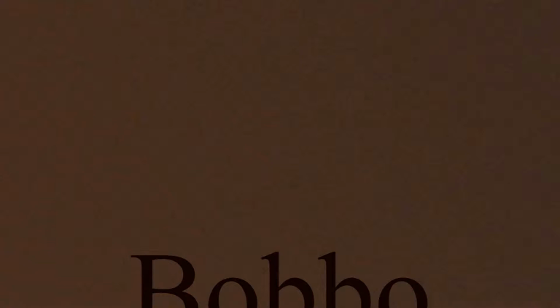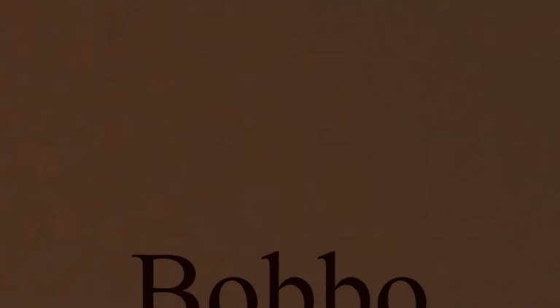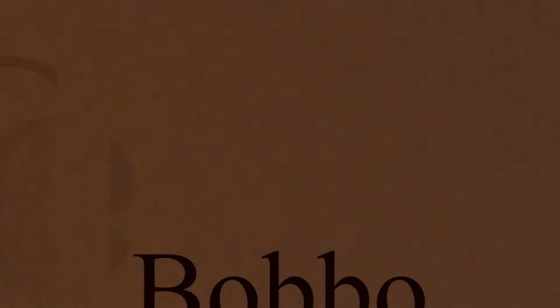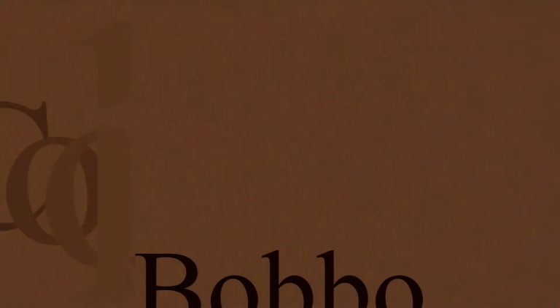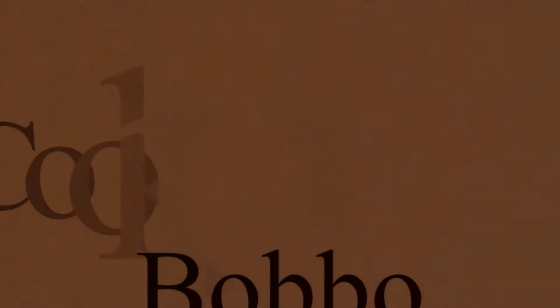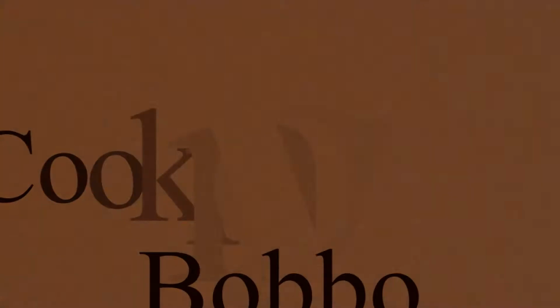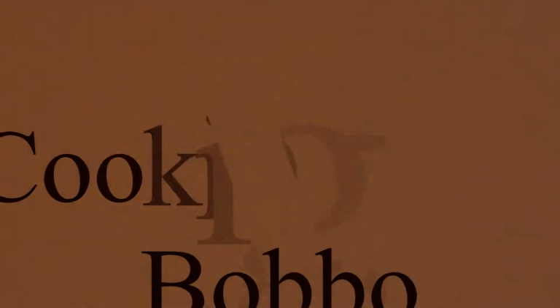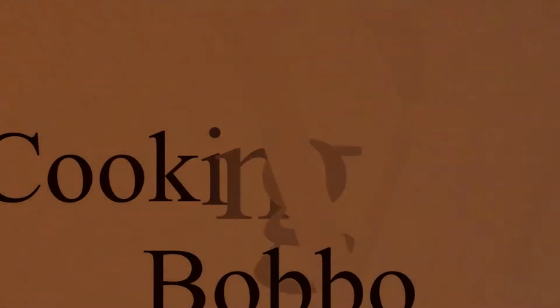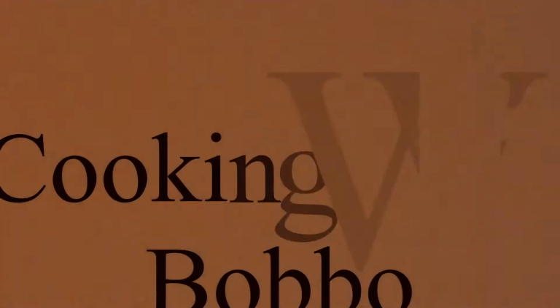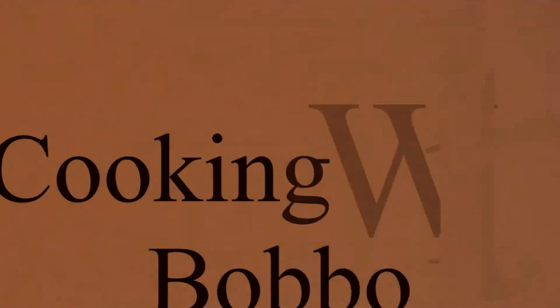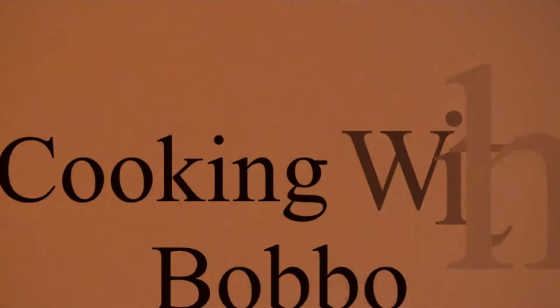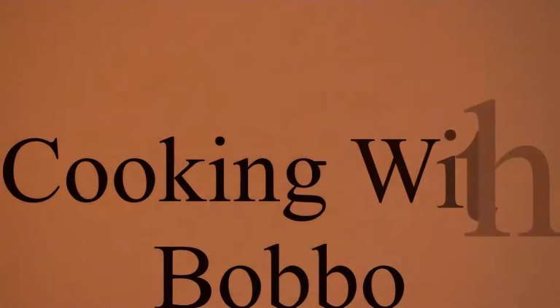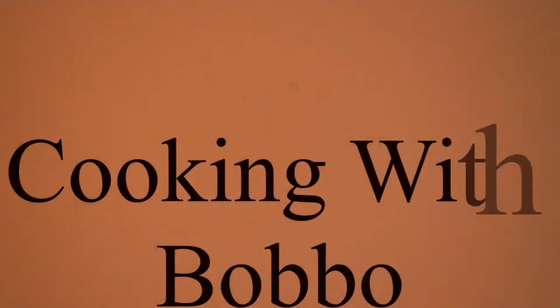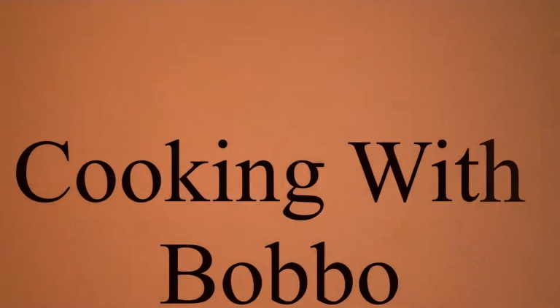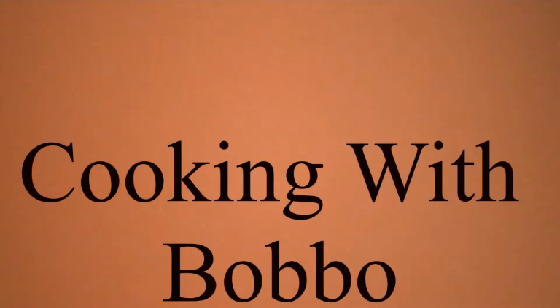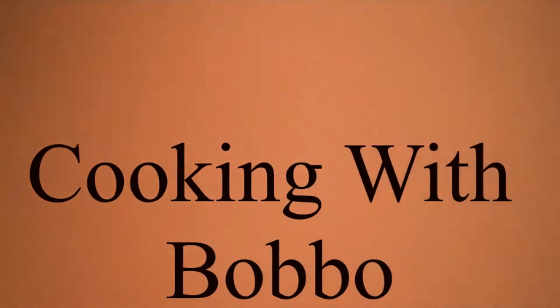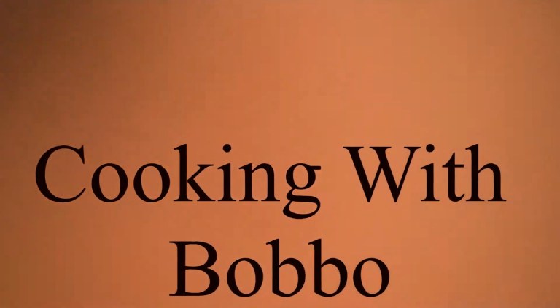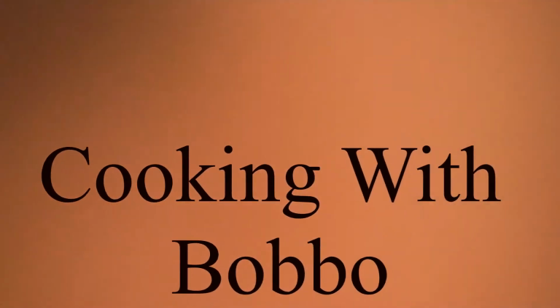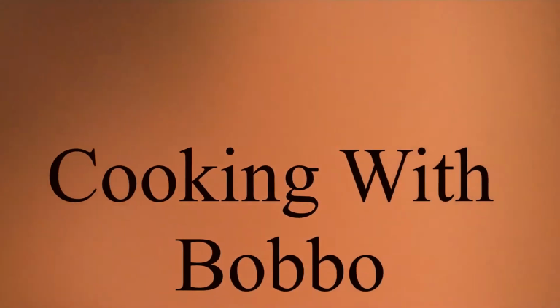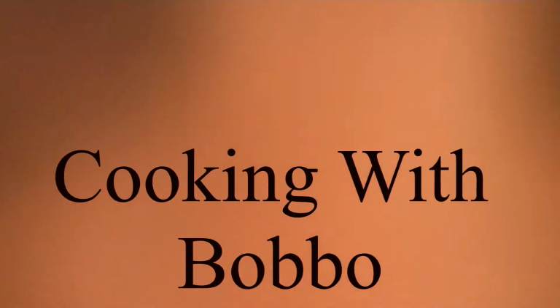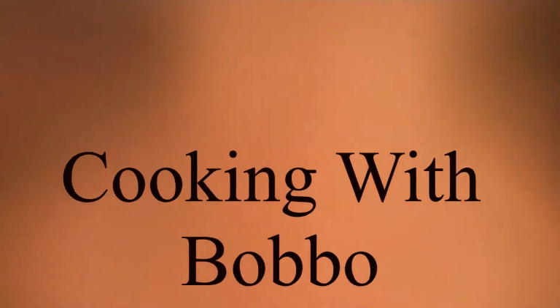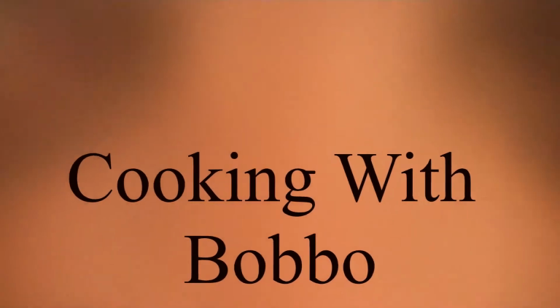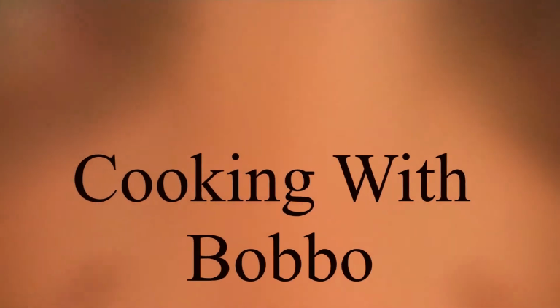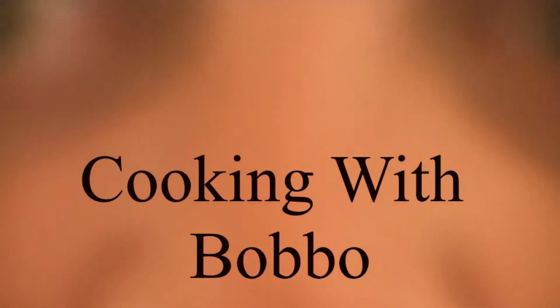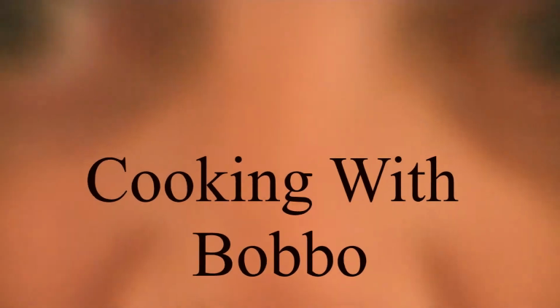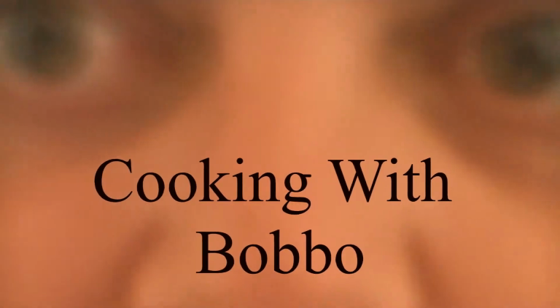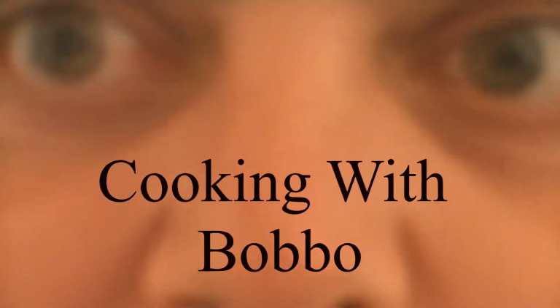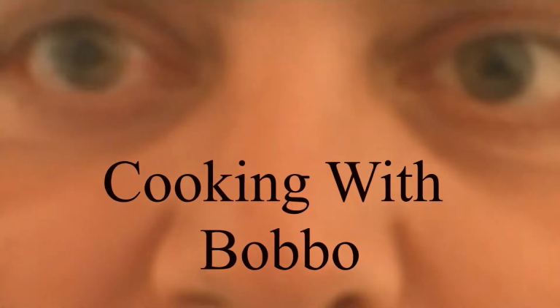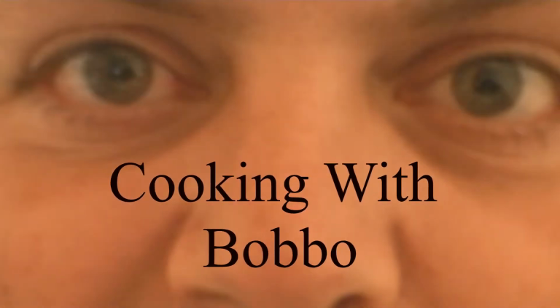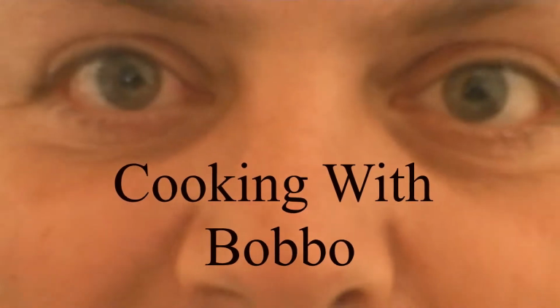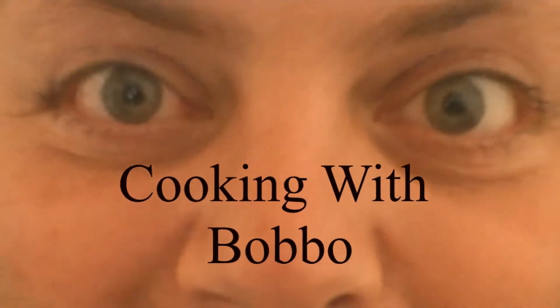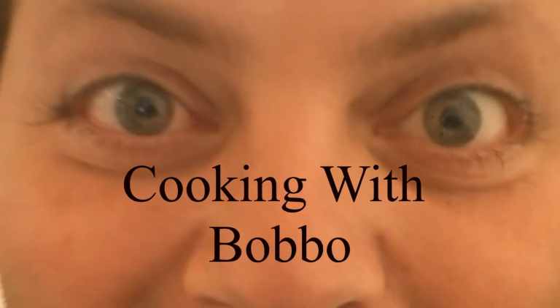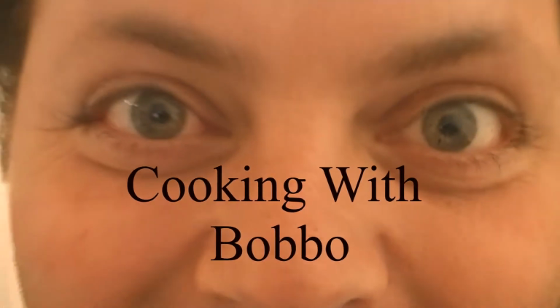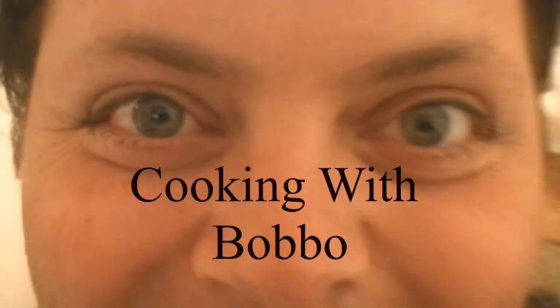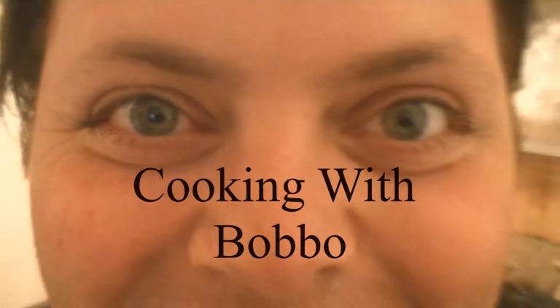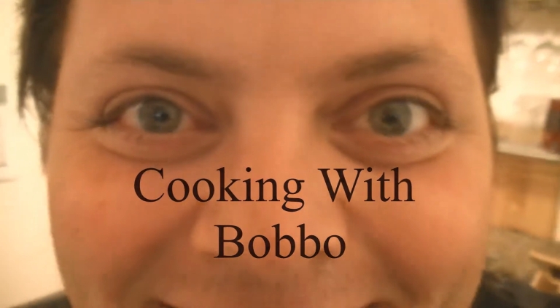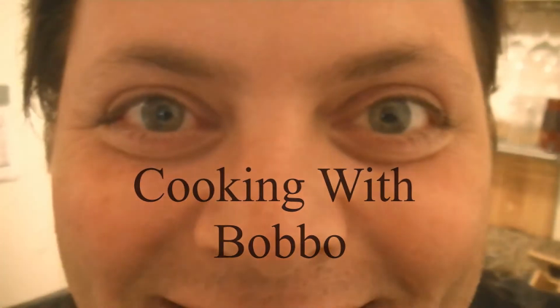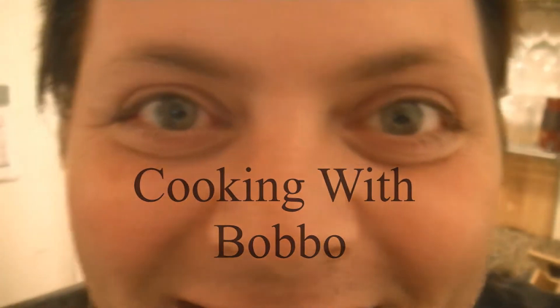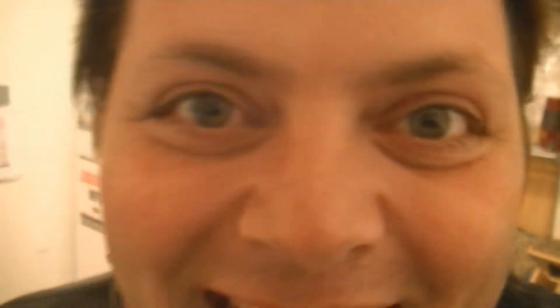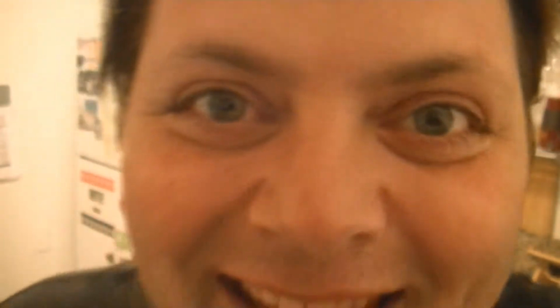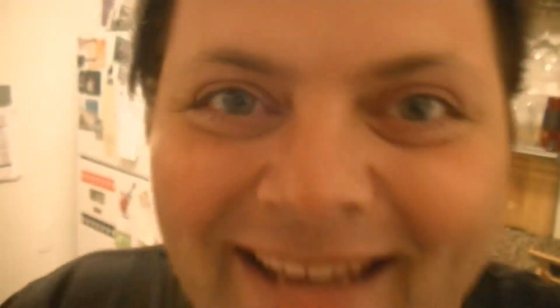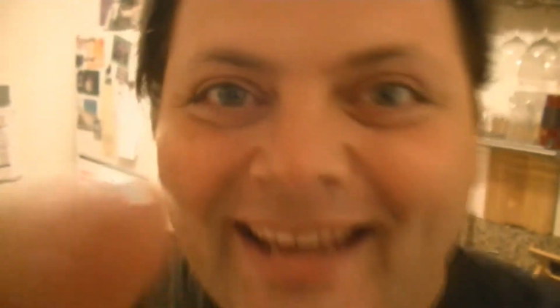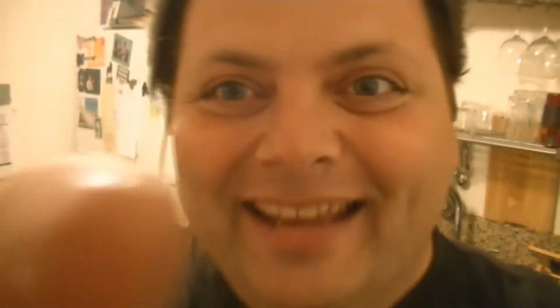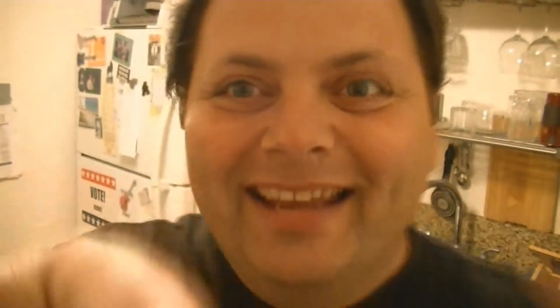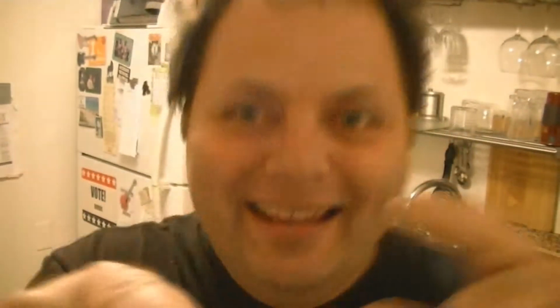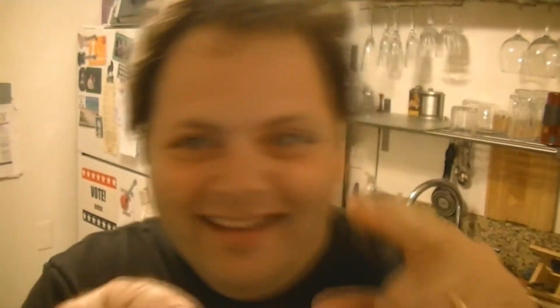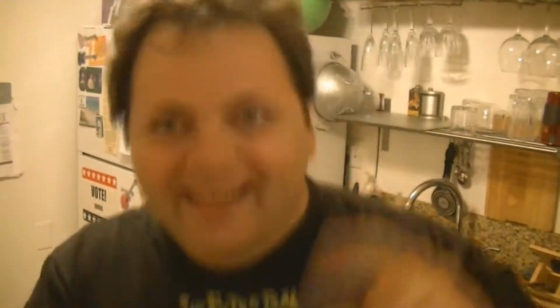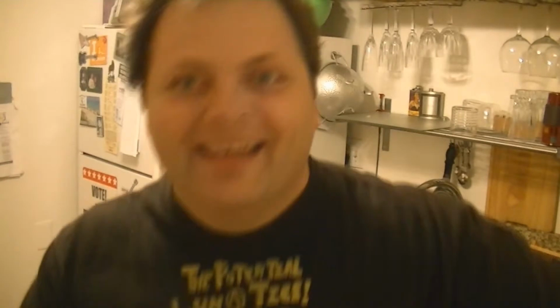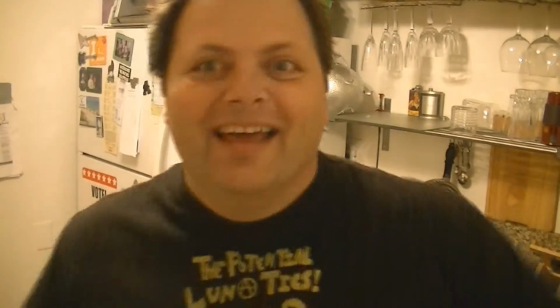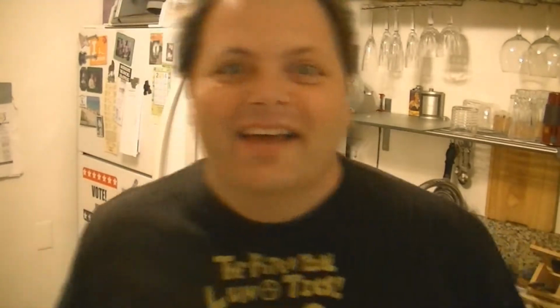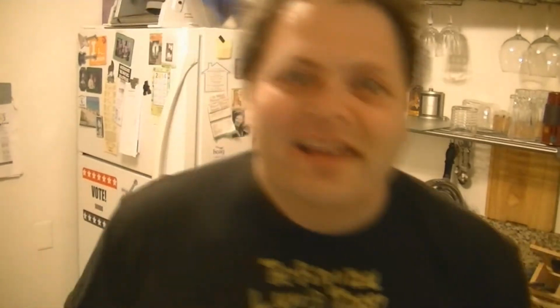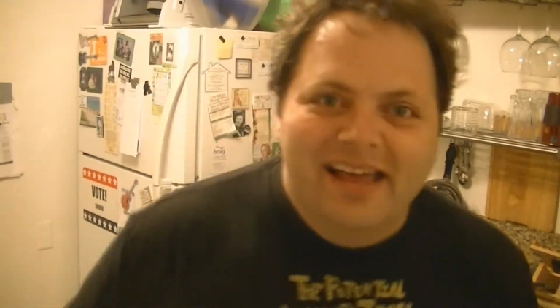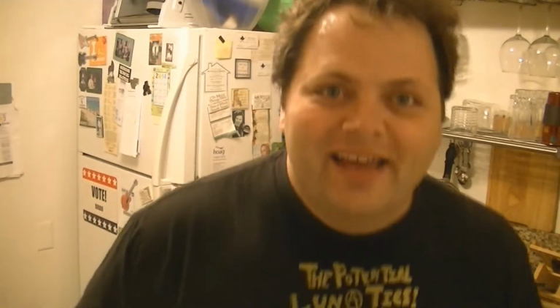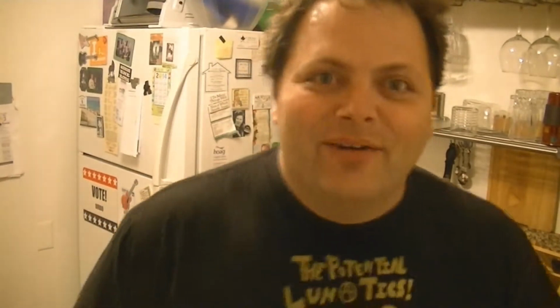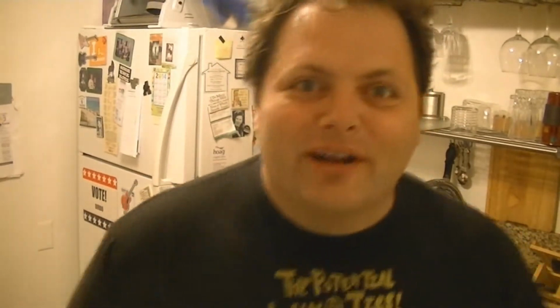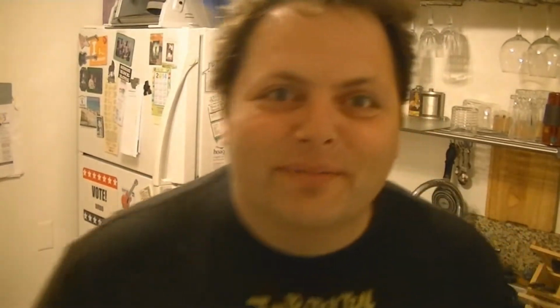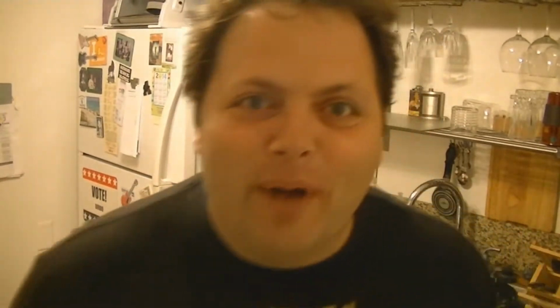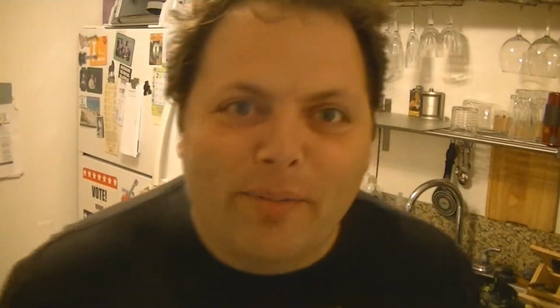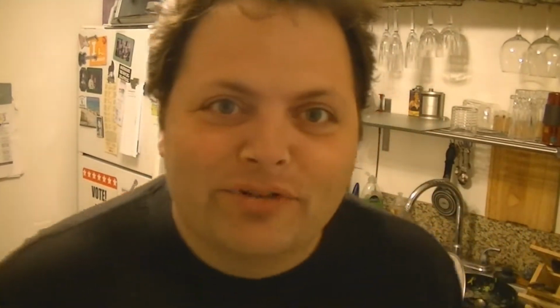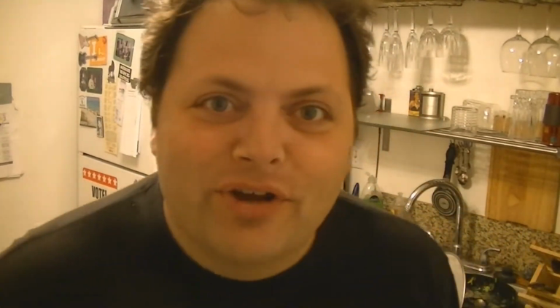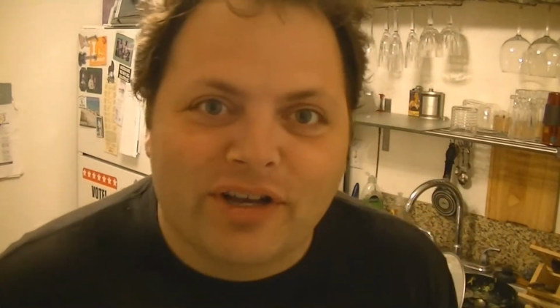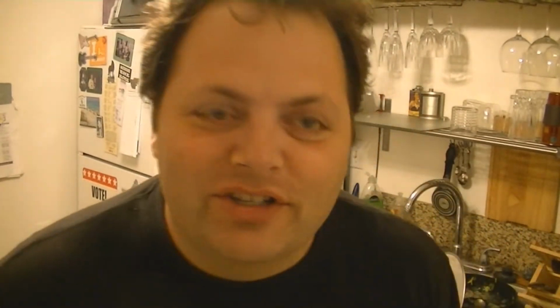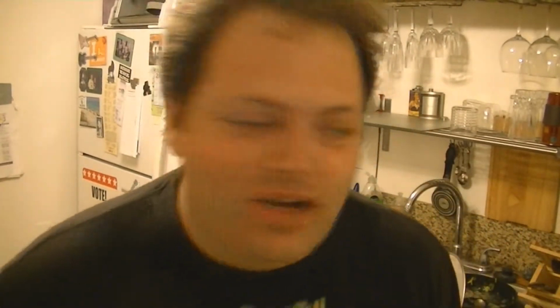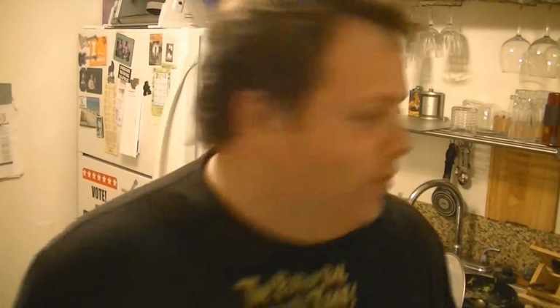Okay, let's see. Maybe it's this way. Maybe it's this way. Yeah, there it is. Hey. Welcome to Bobbo's Cookin' Show.